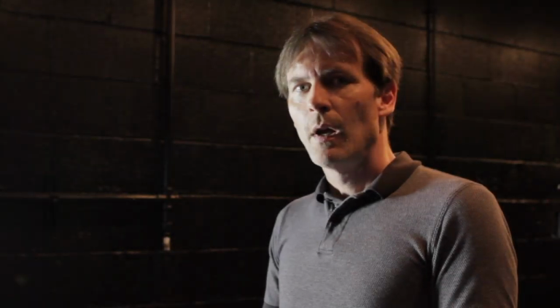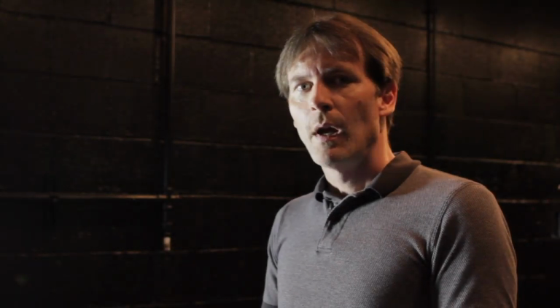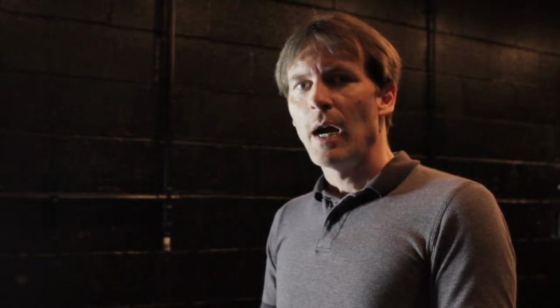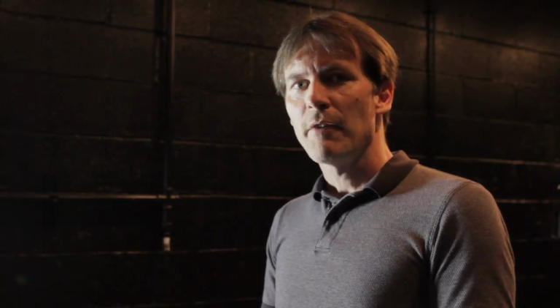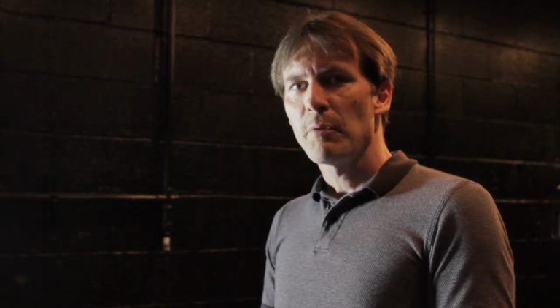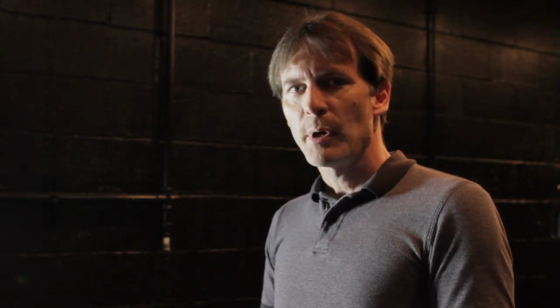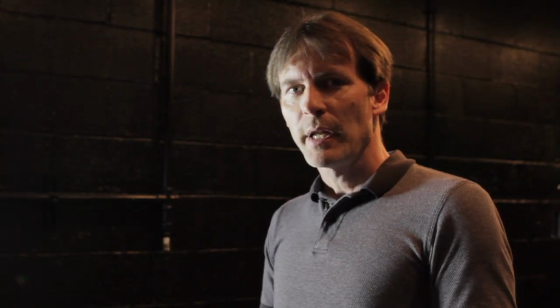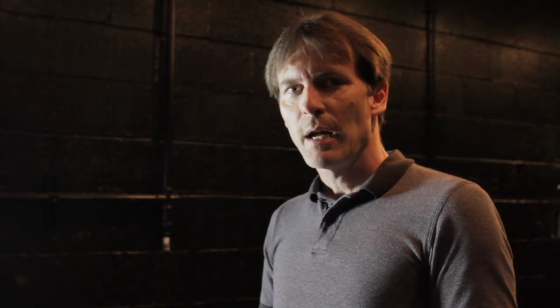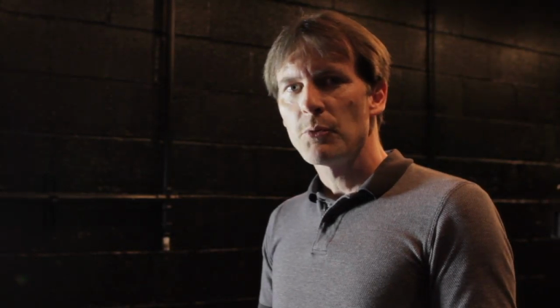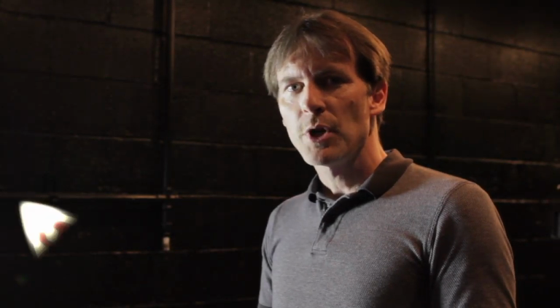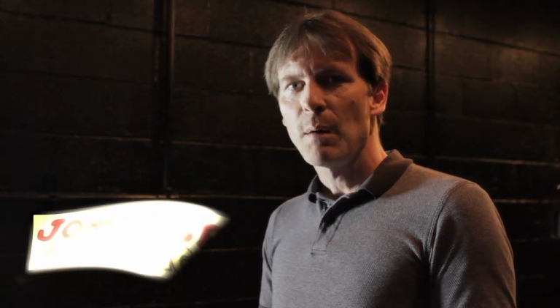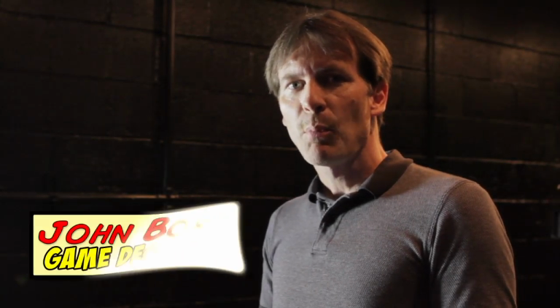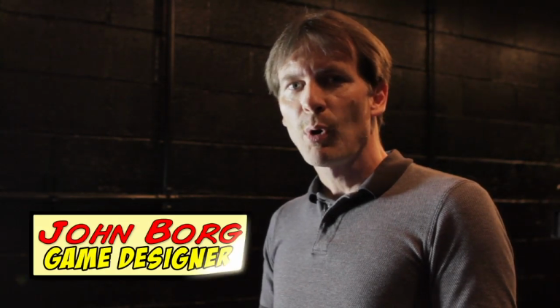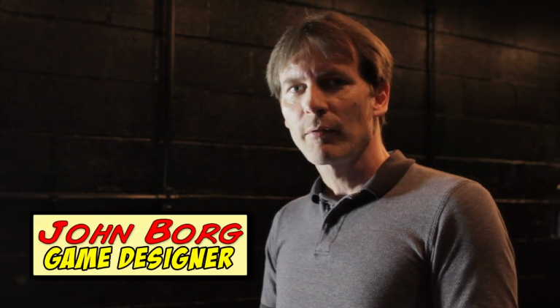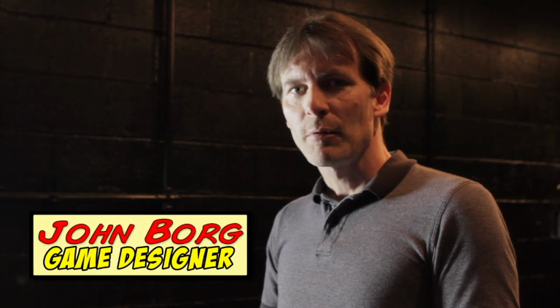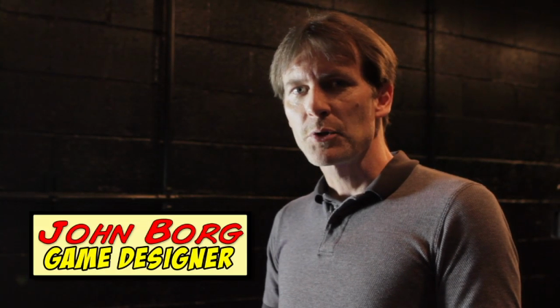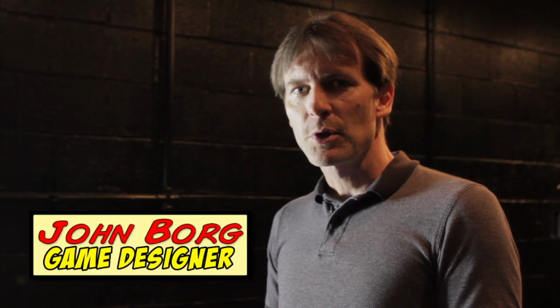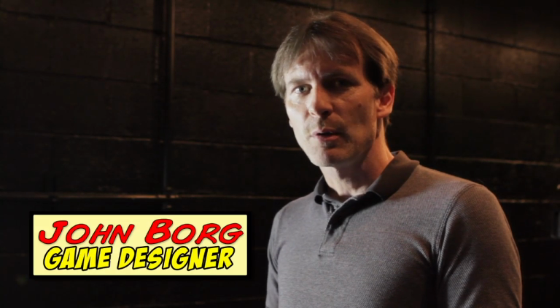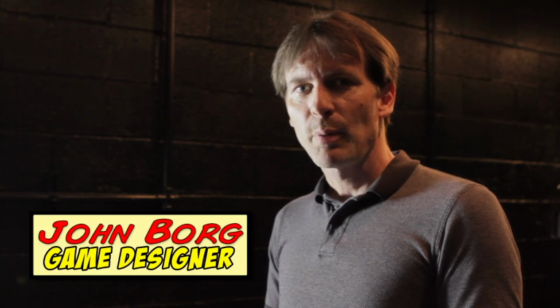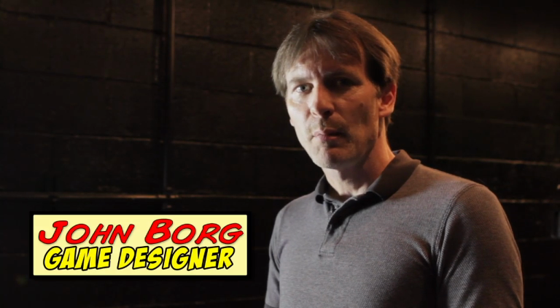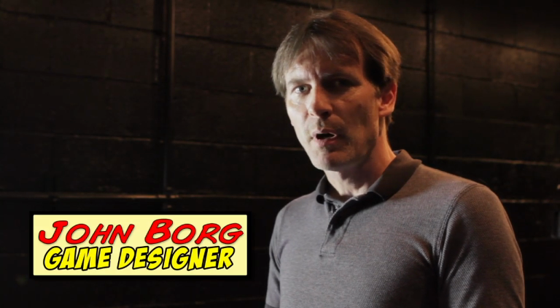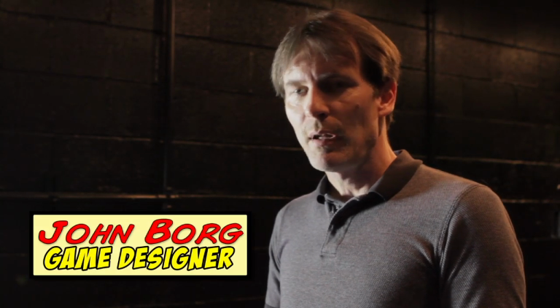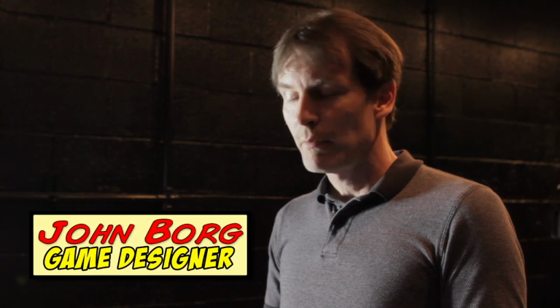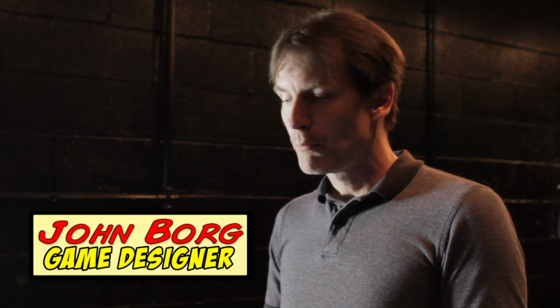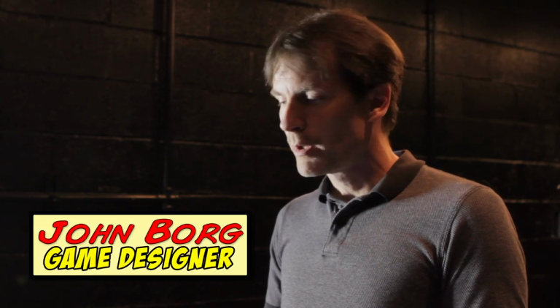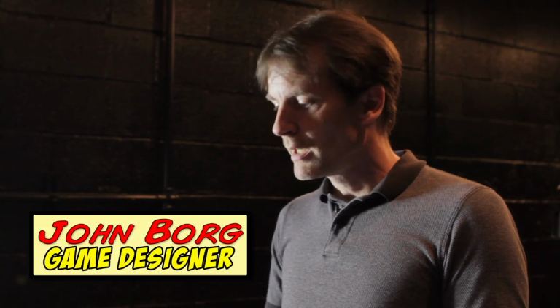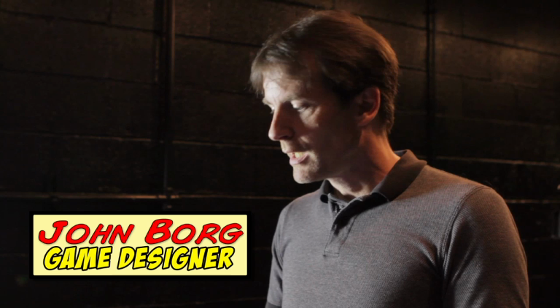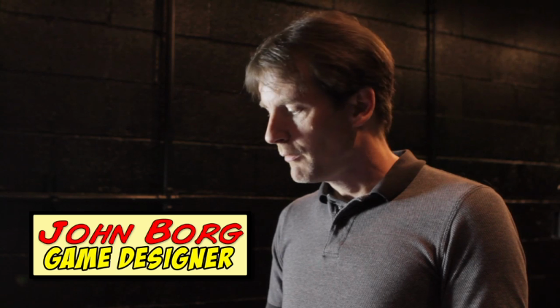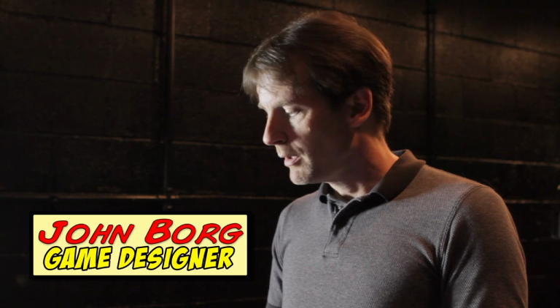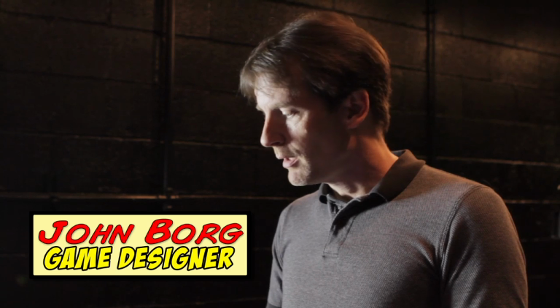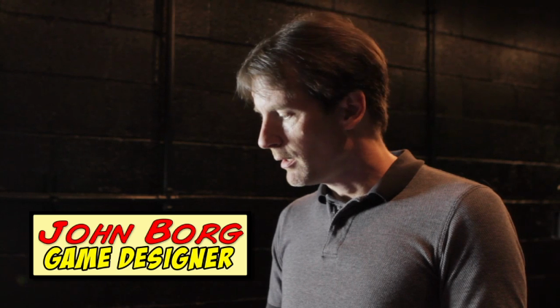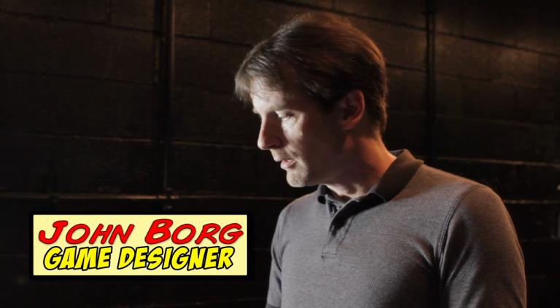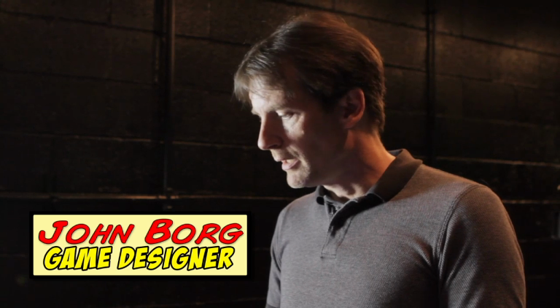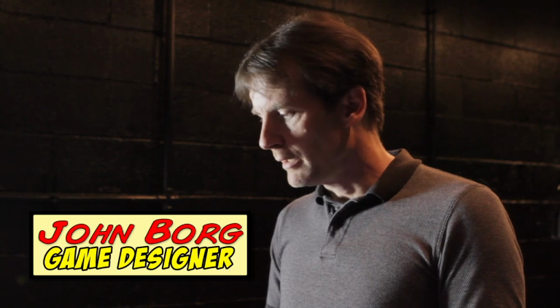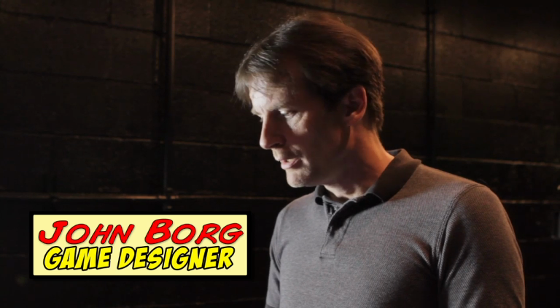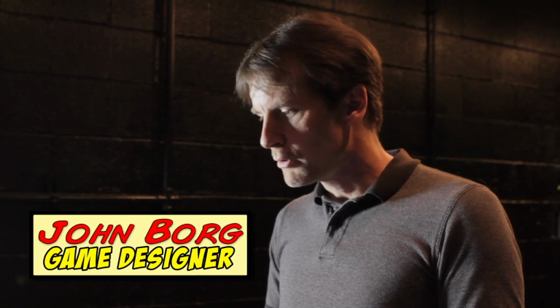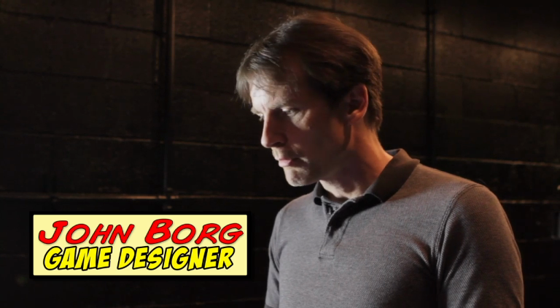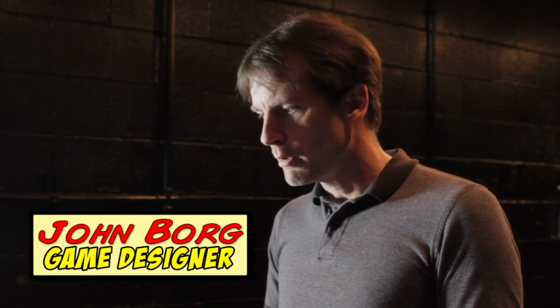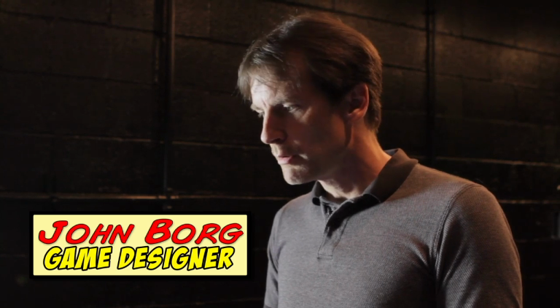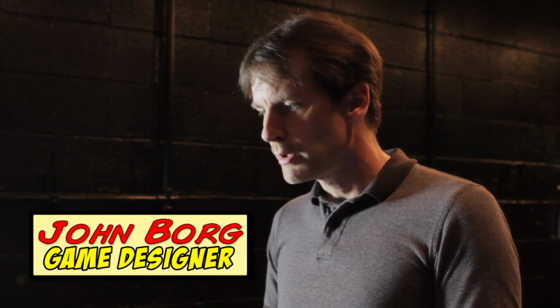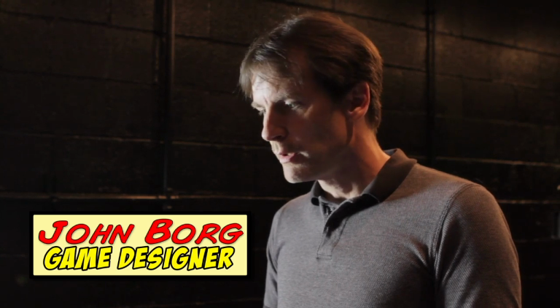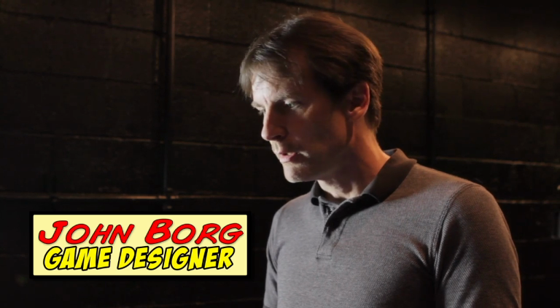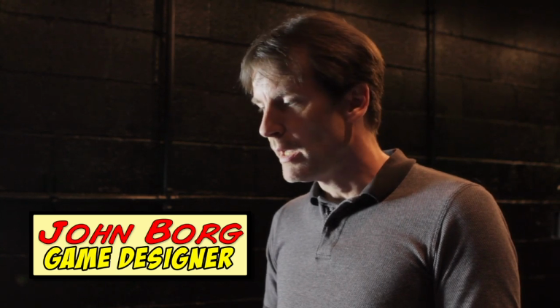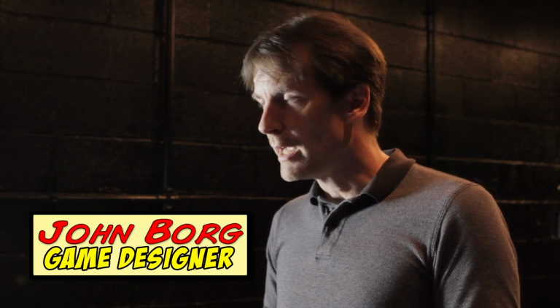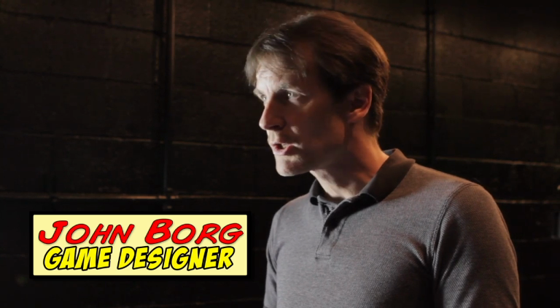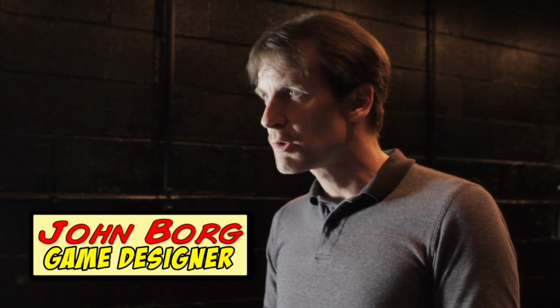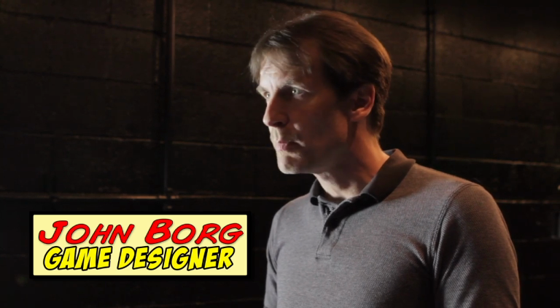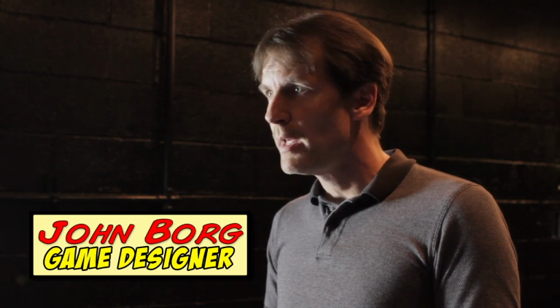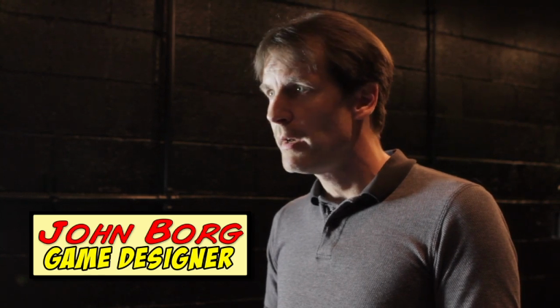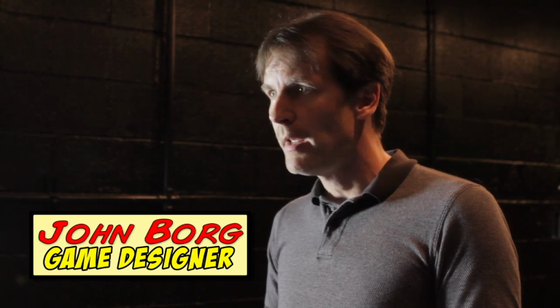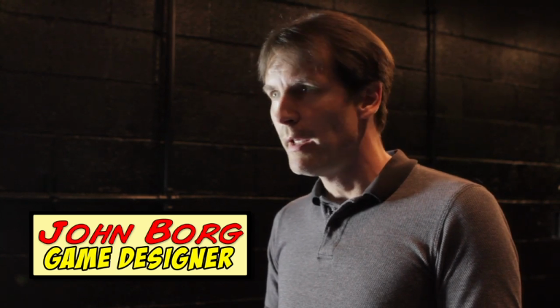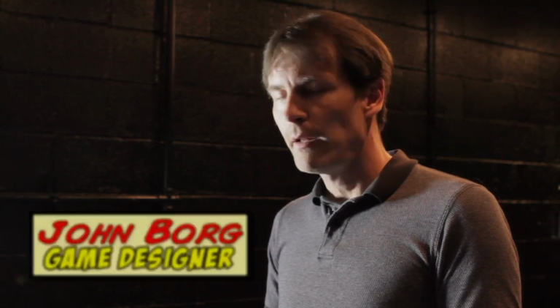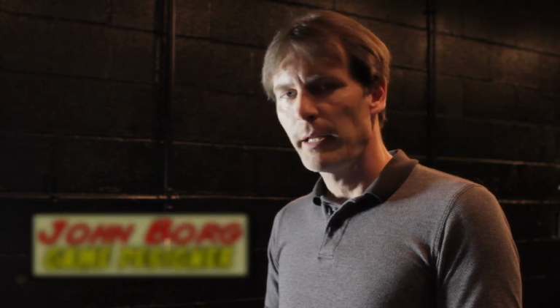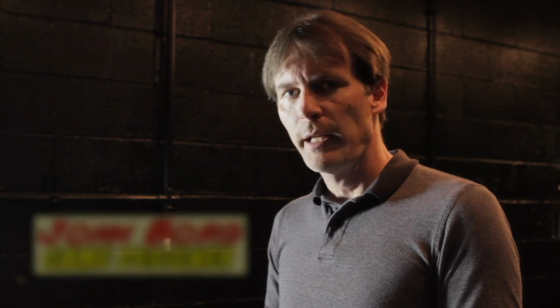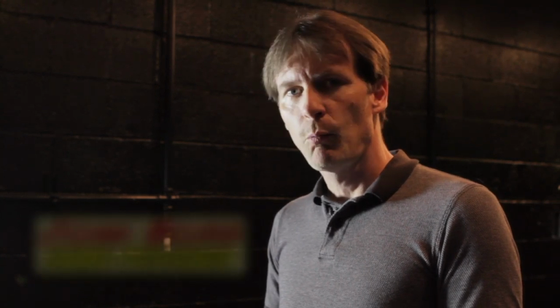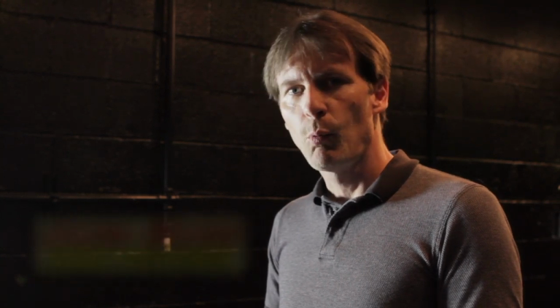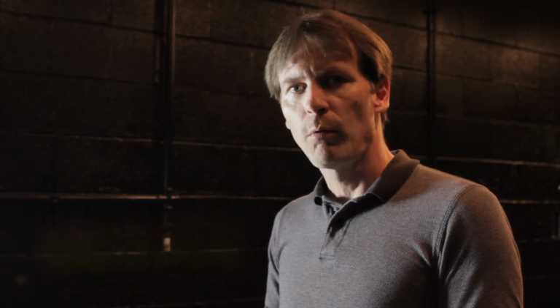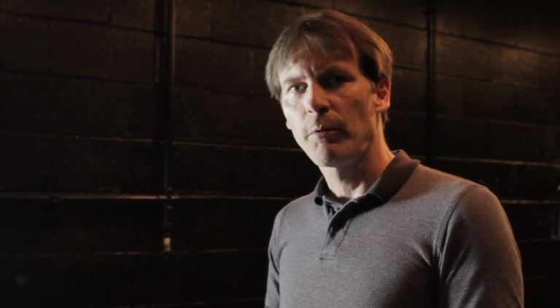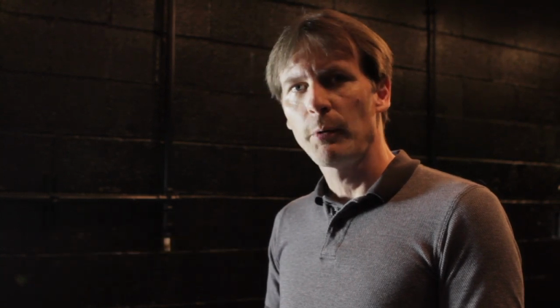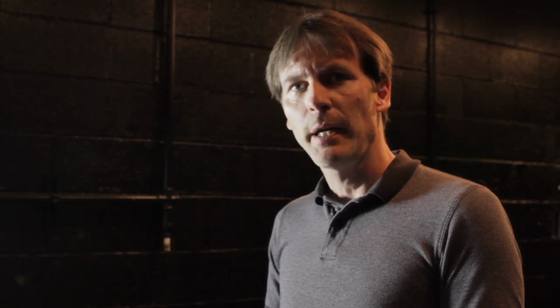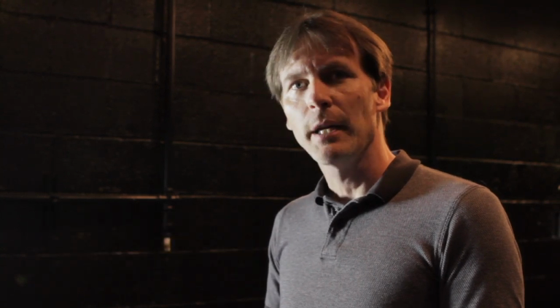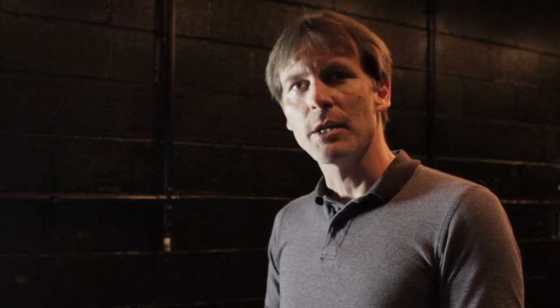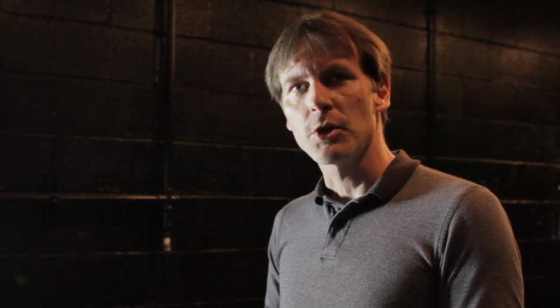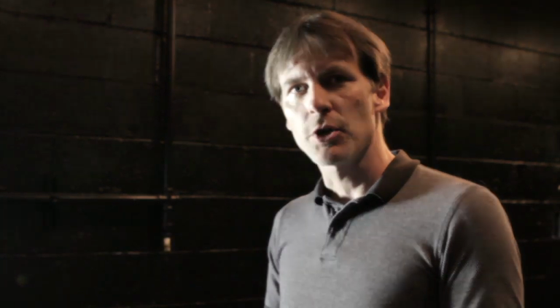Hi everybody, I'm John Borg from Stern Pinball and we're going to give you an intro to X-Men LE Wolverine Edition.